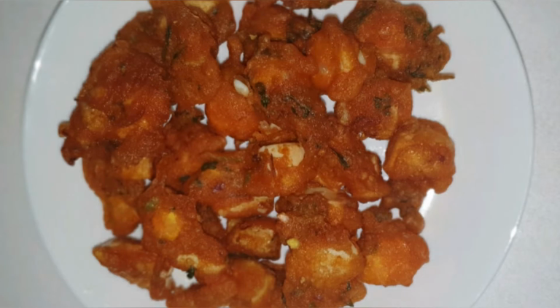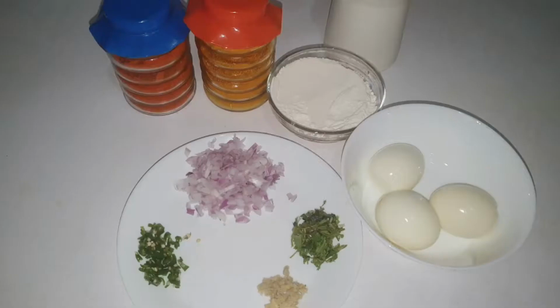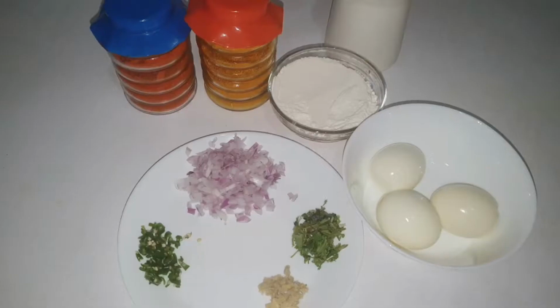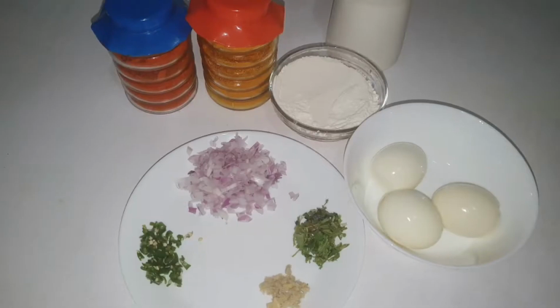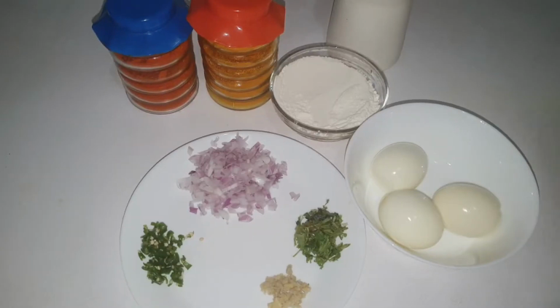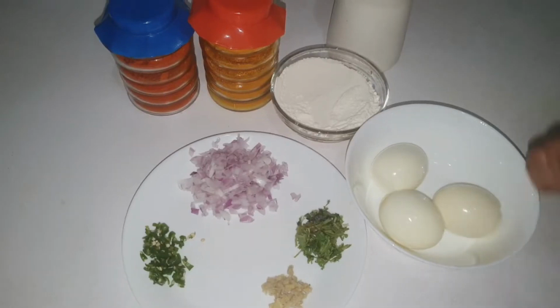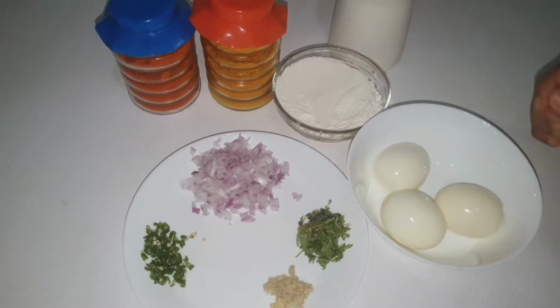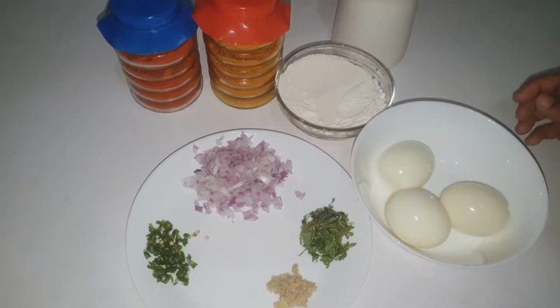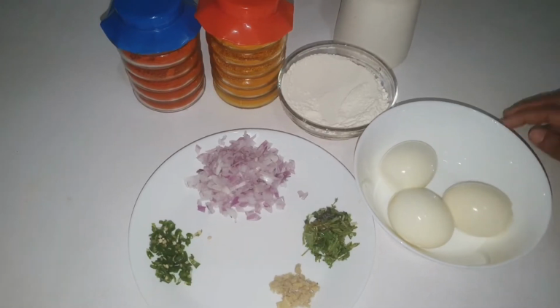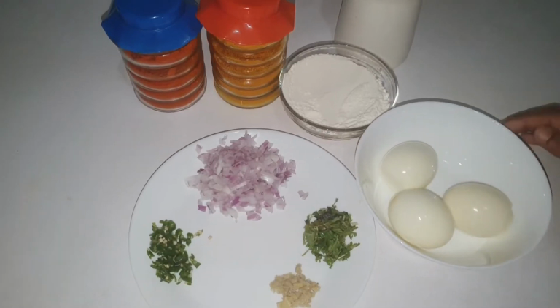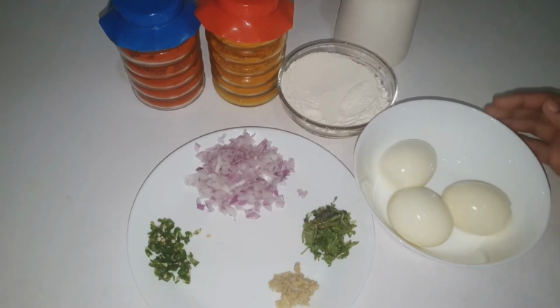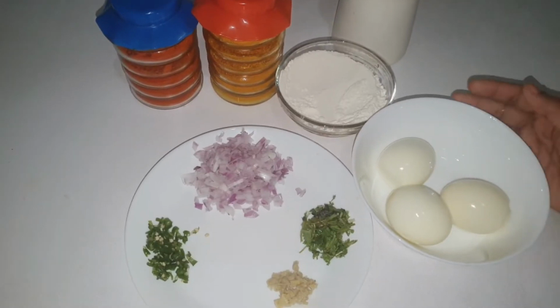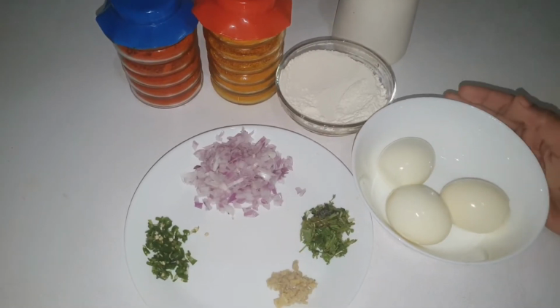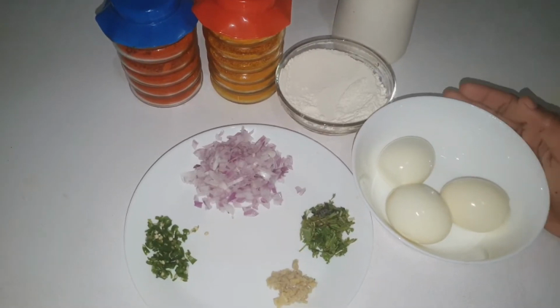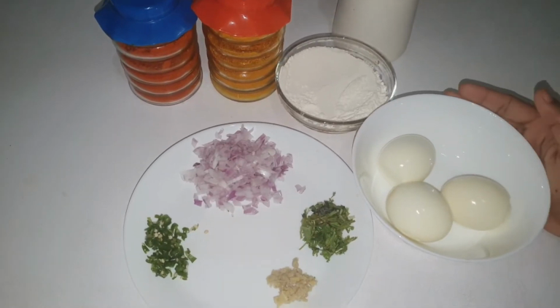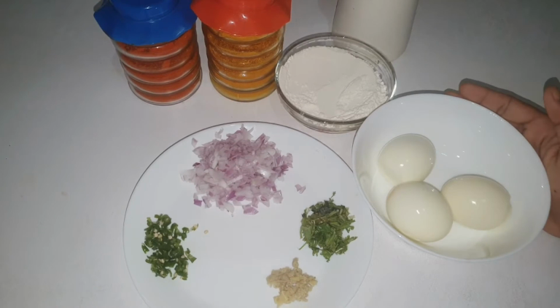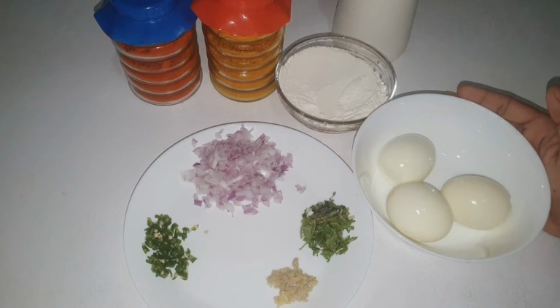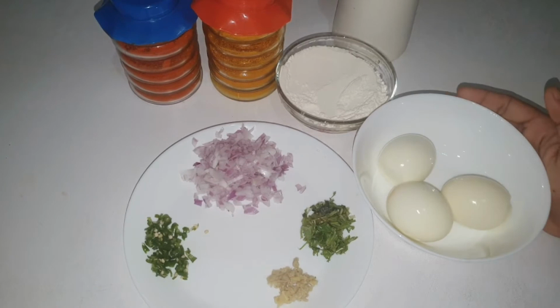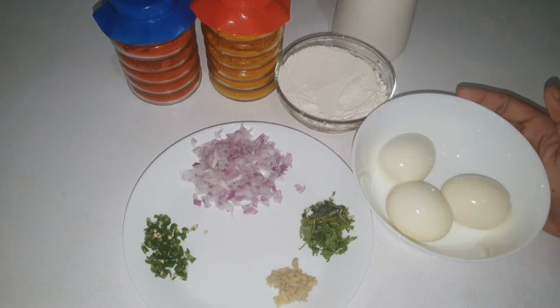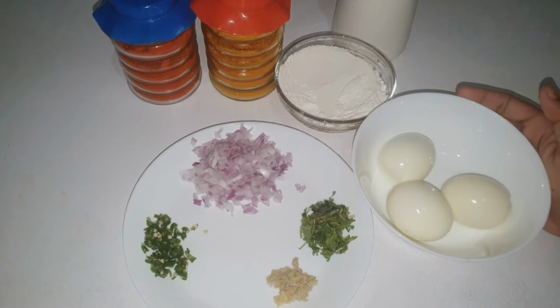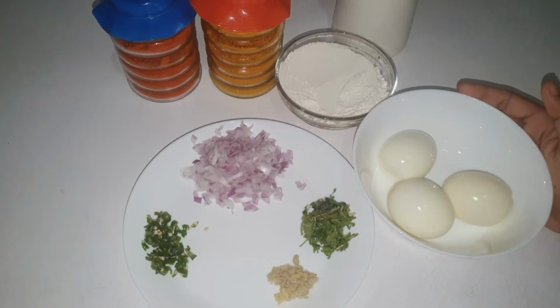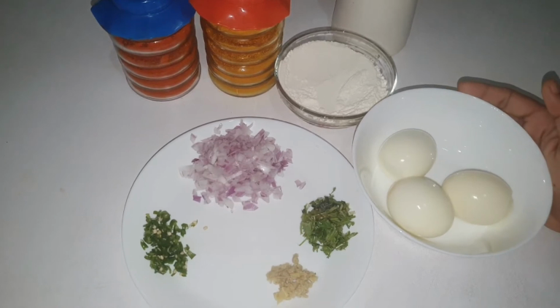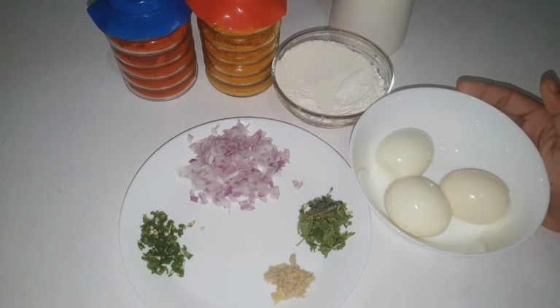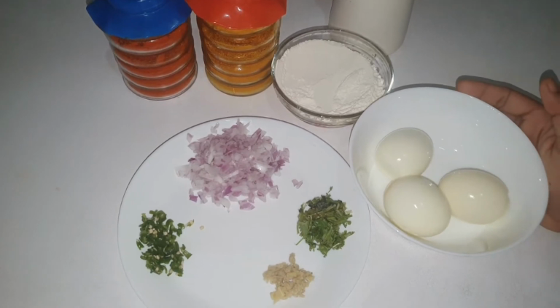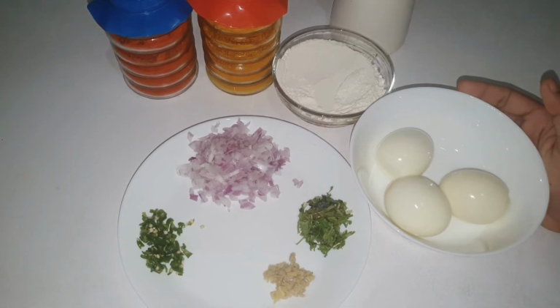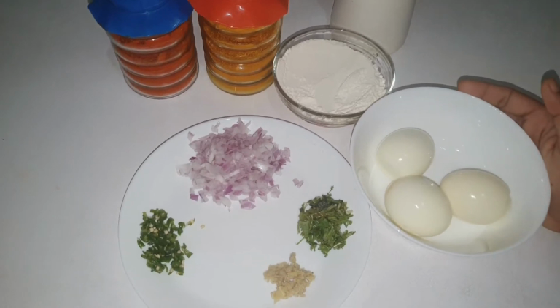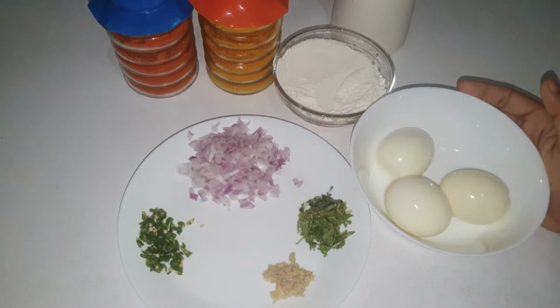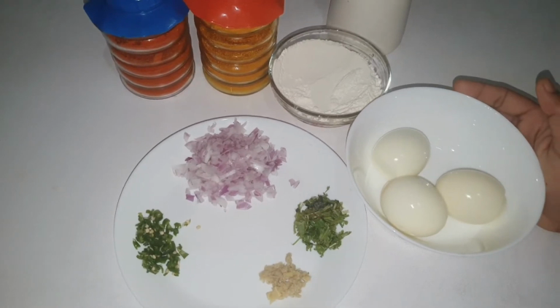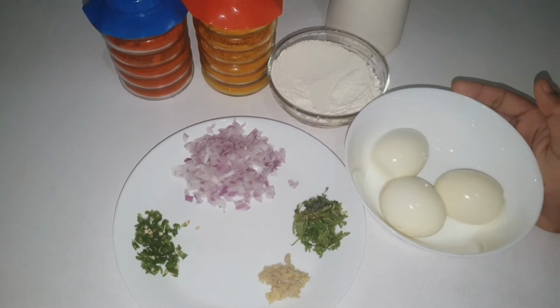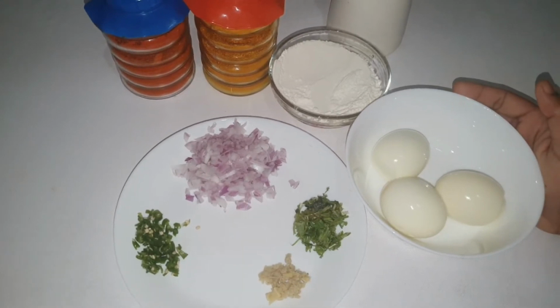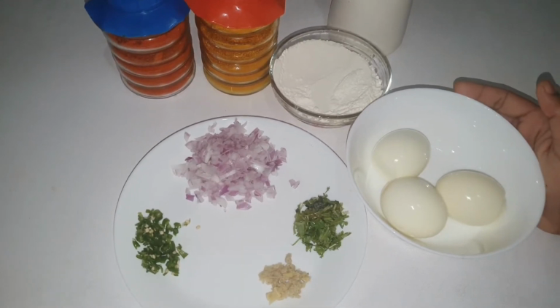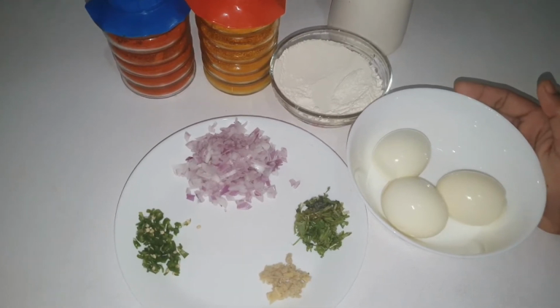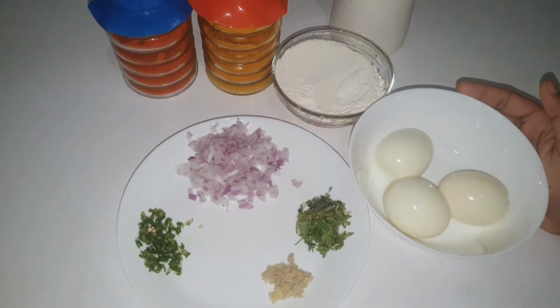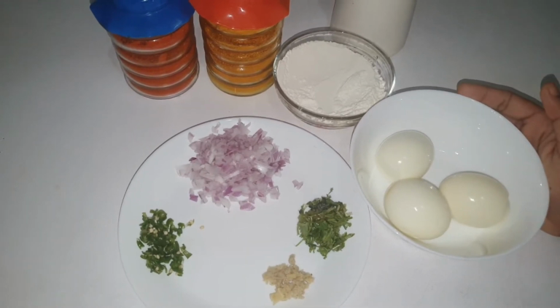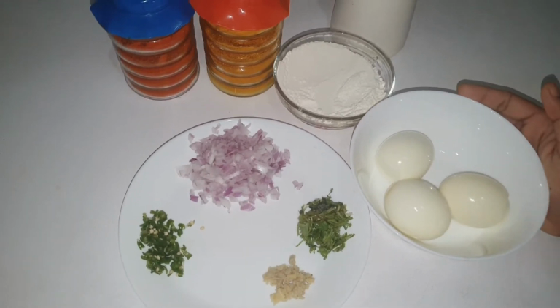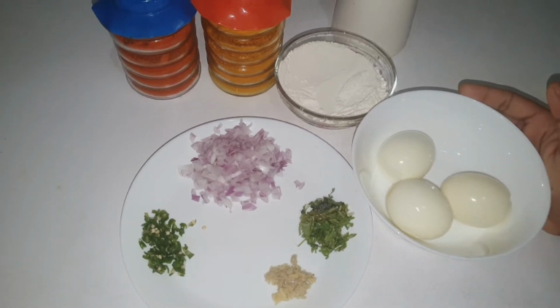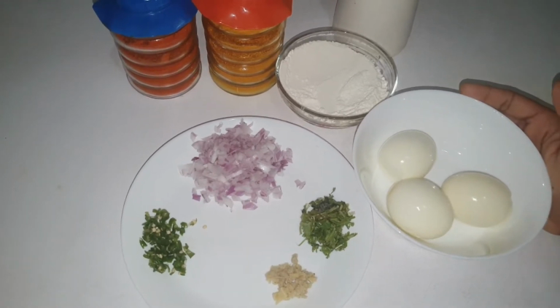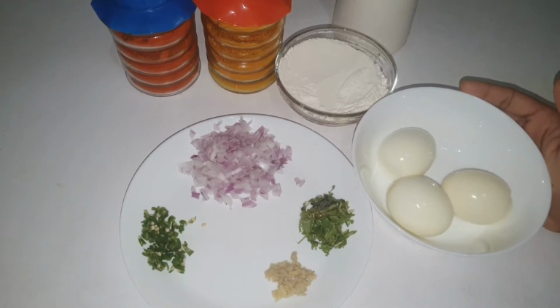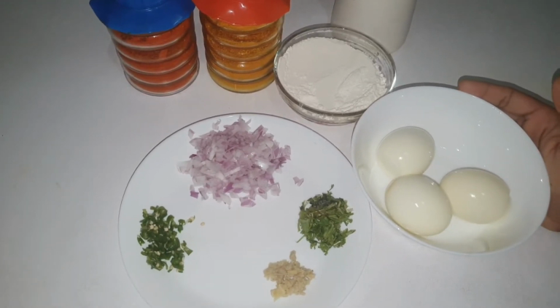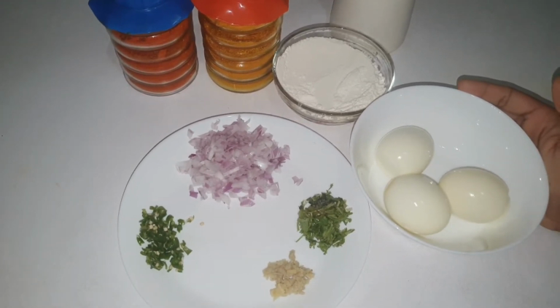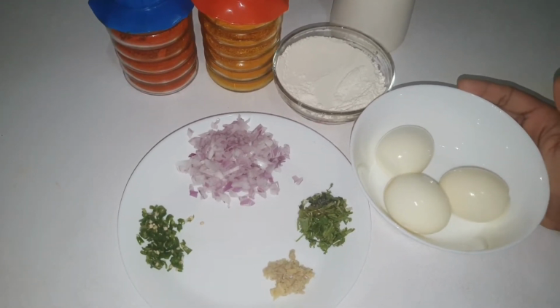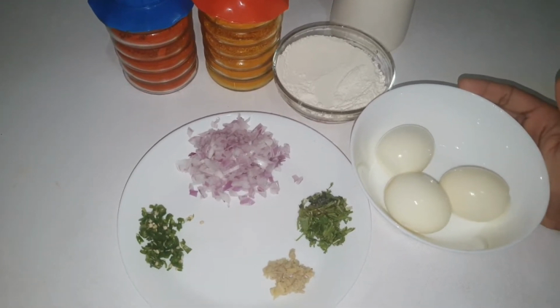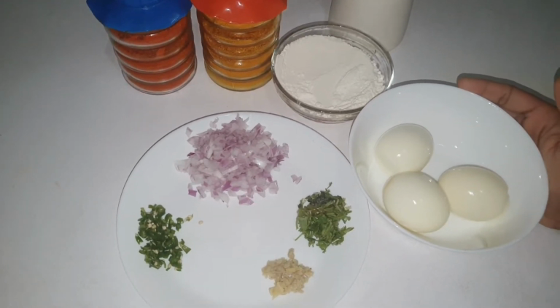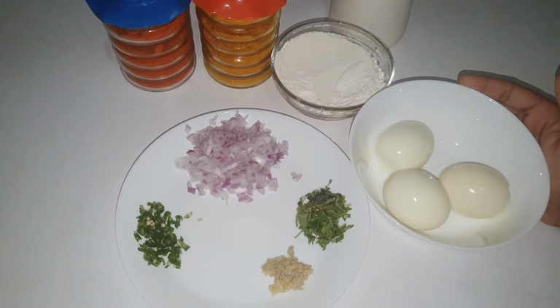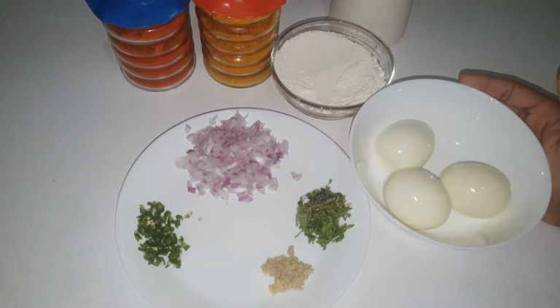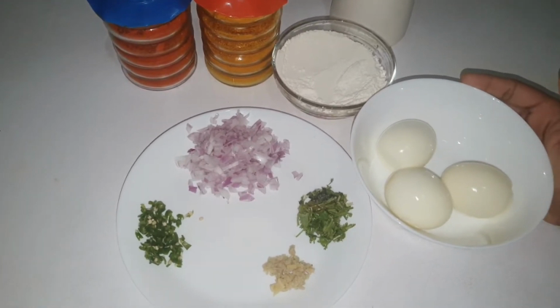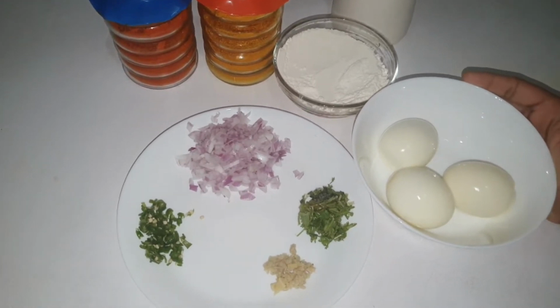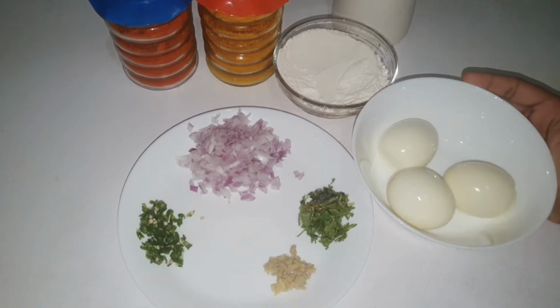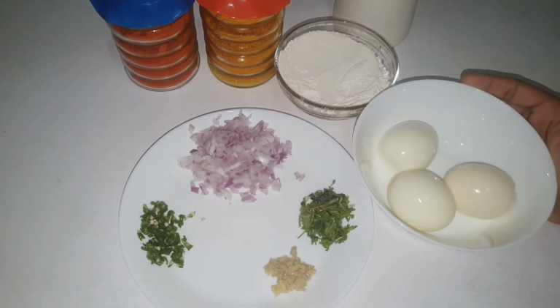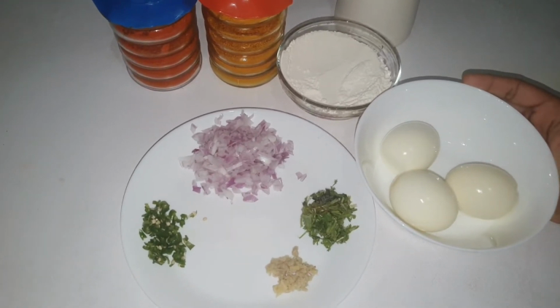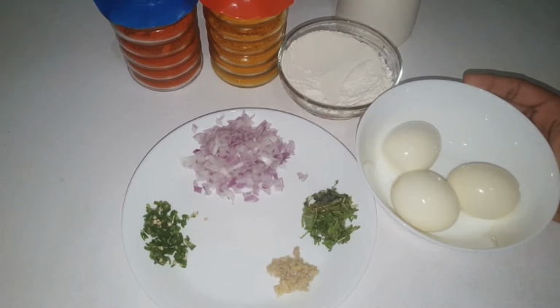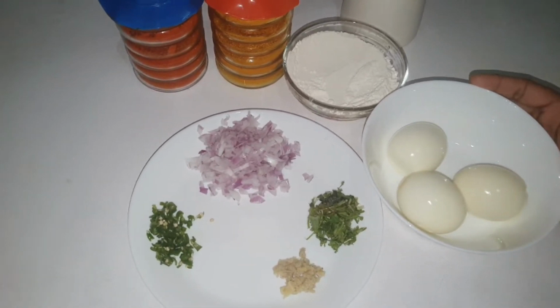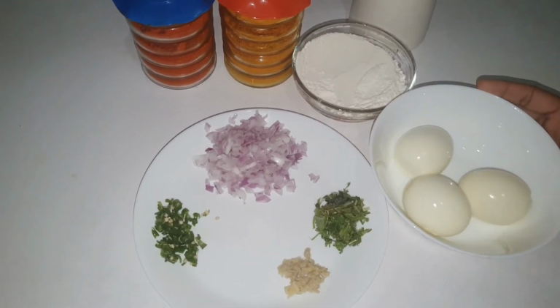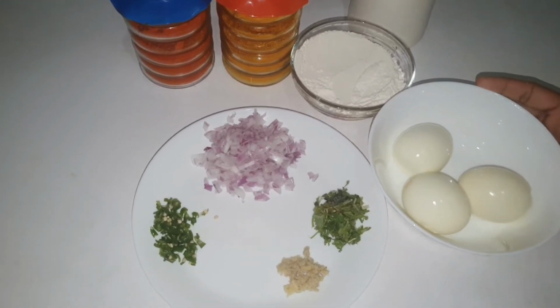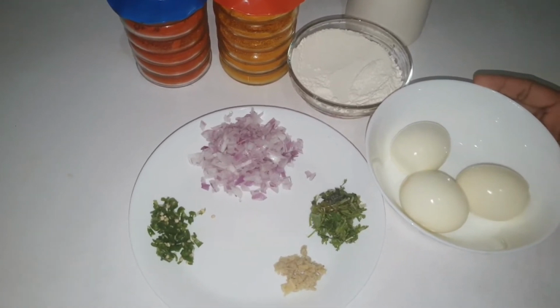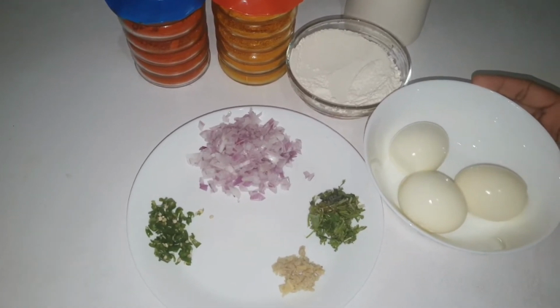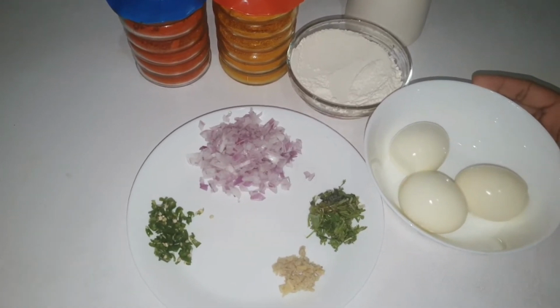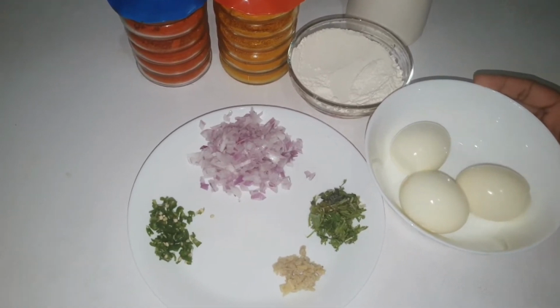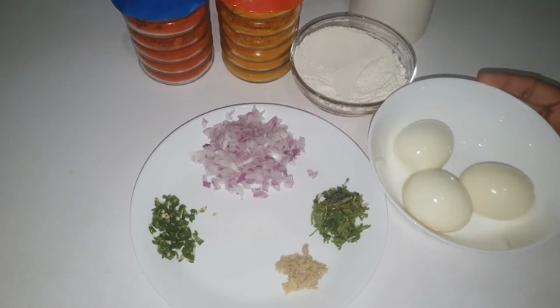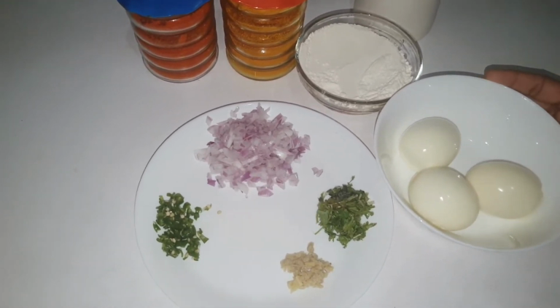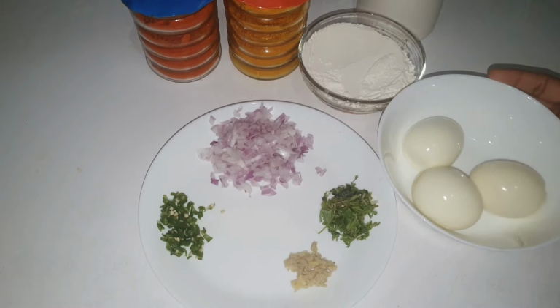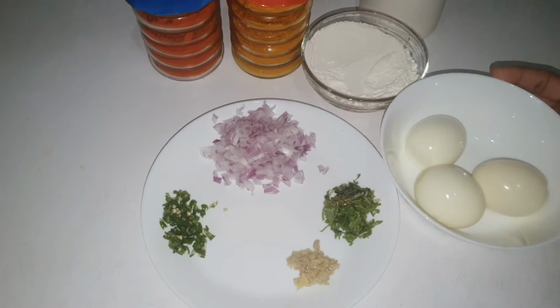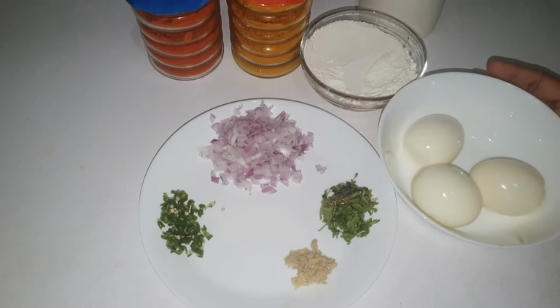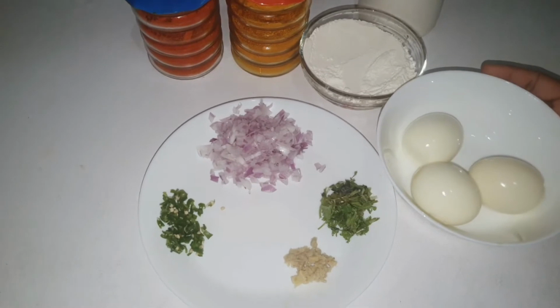Hello, Assalamualaikum! I am here to make a recipe for this recipe.